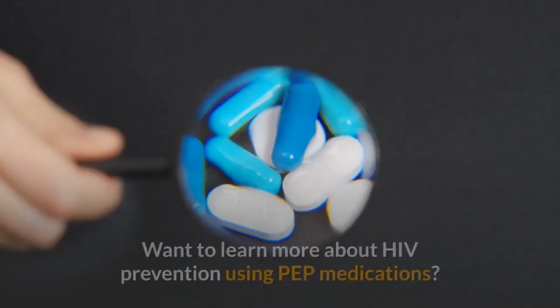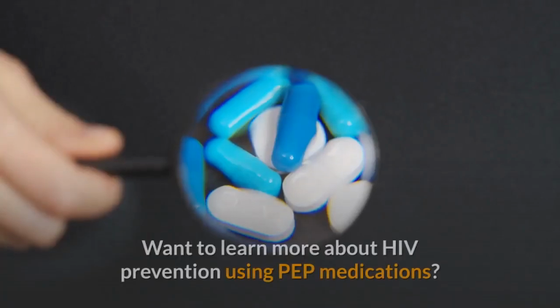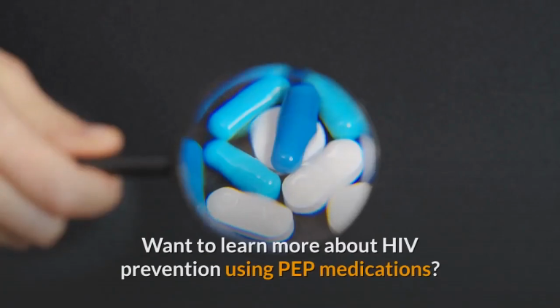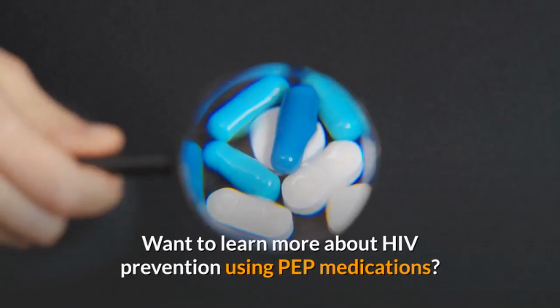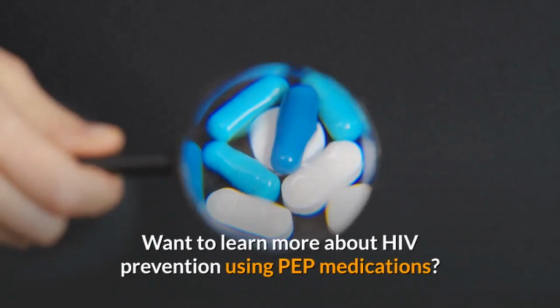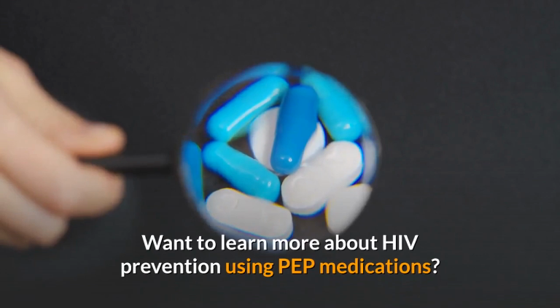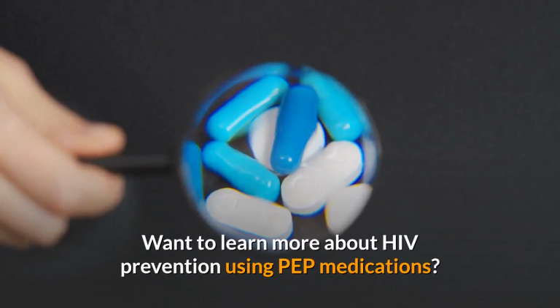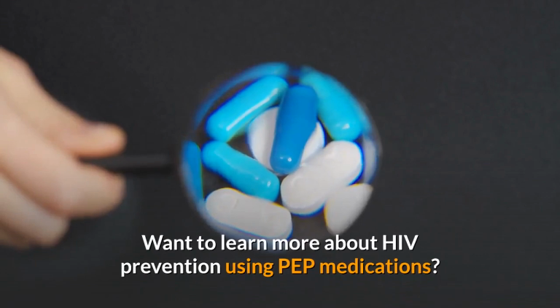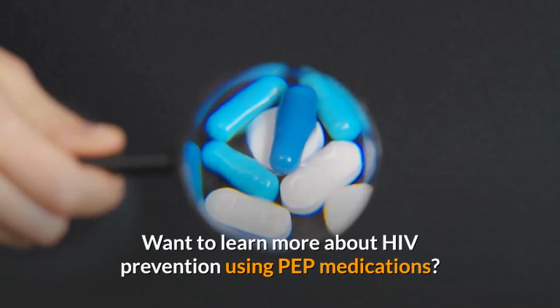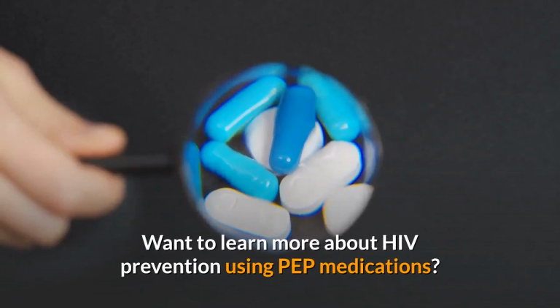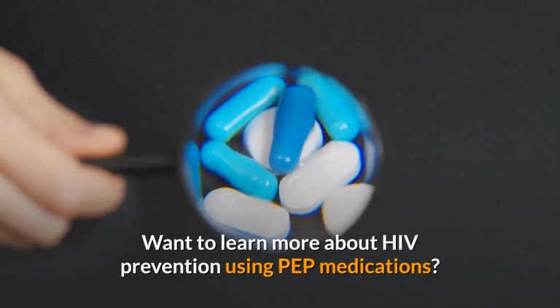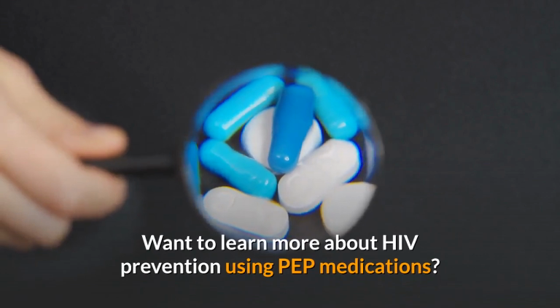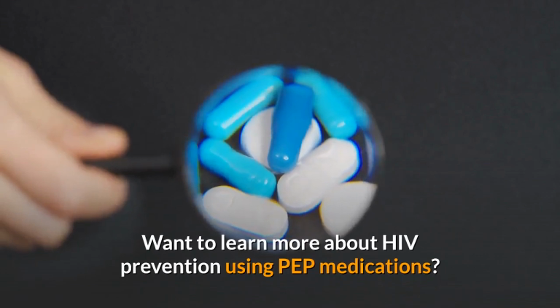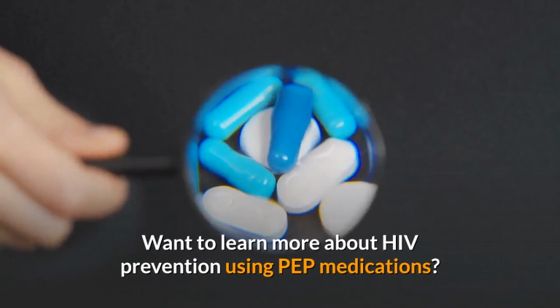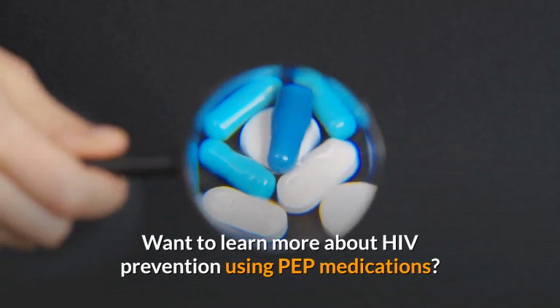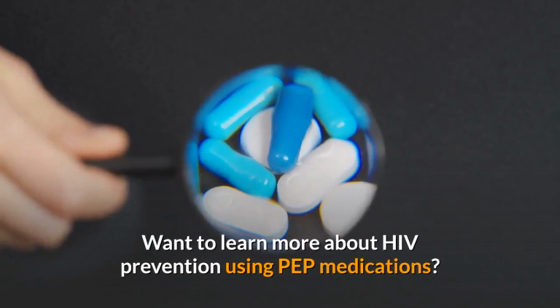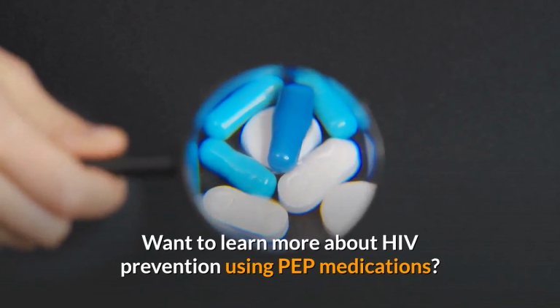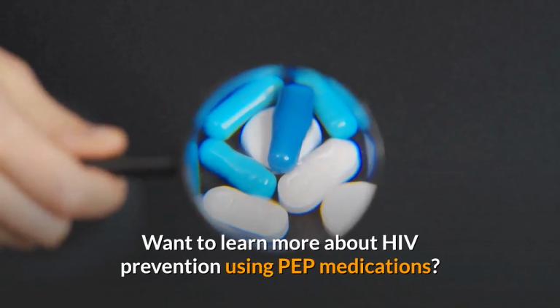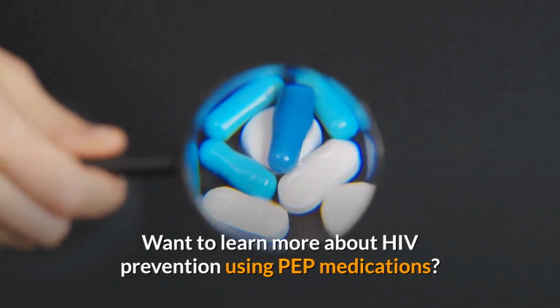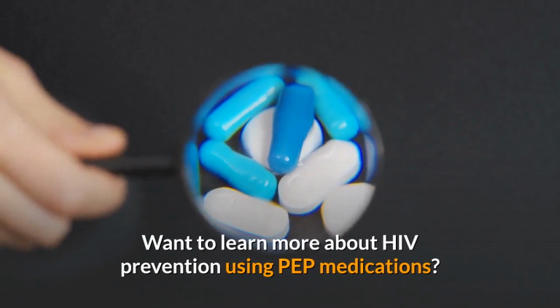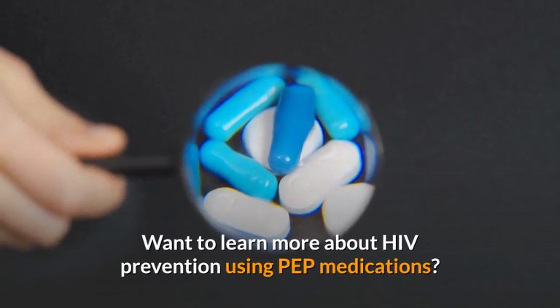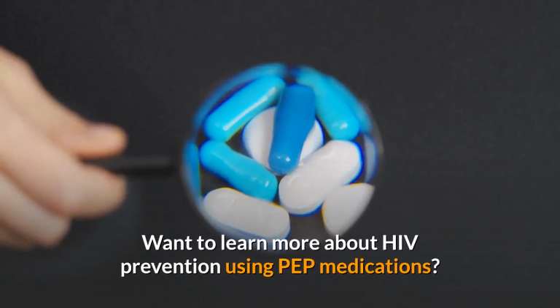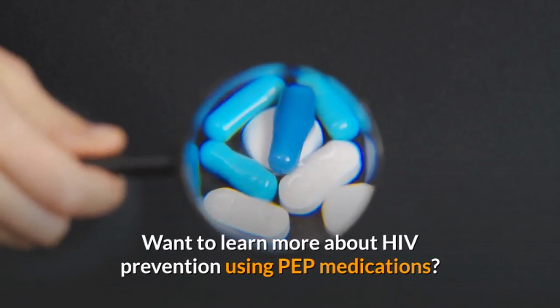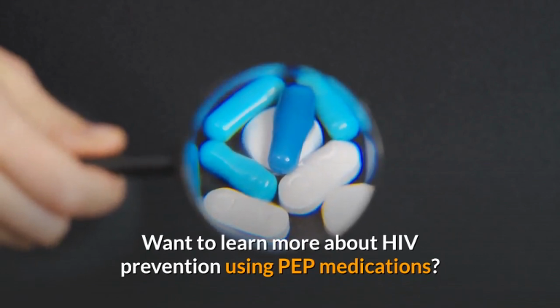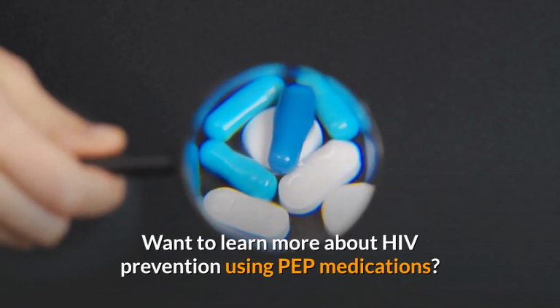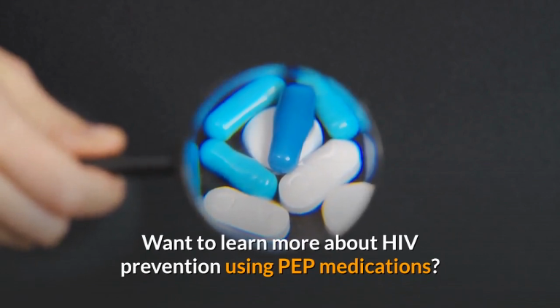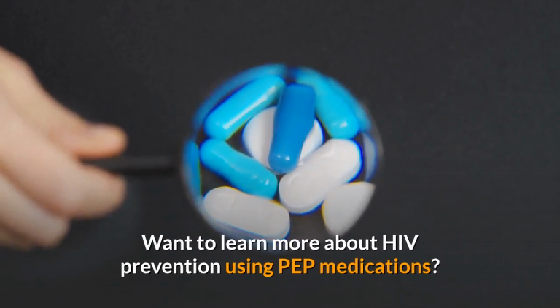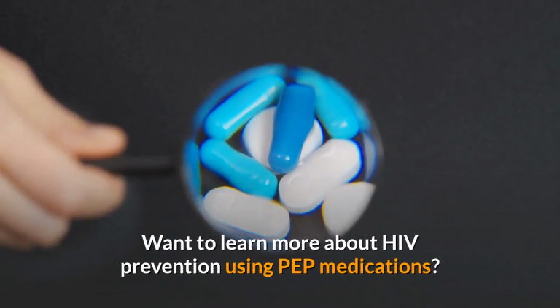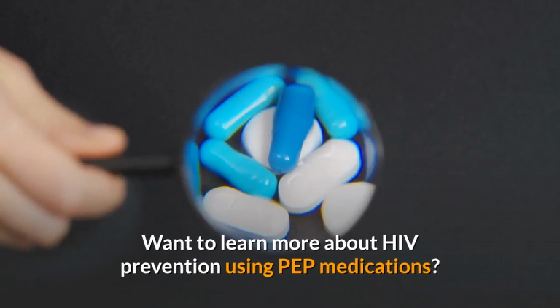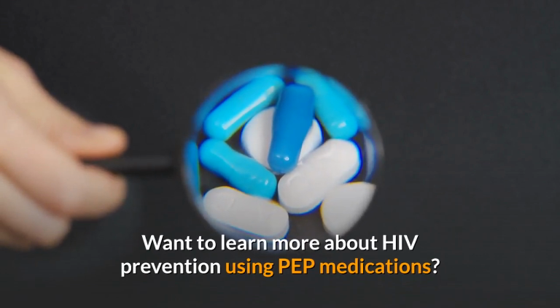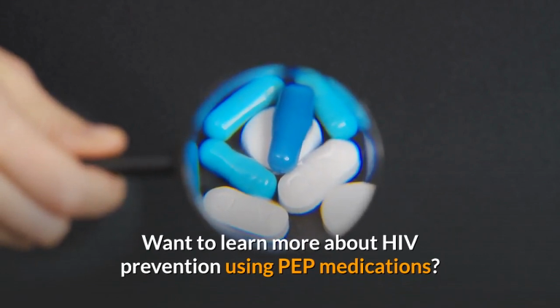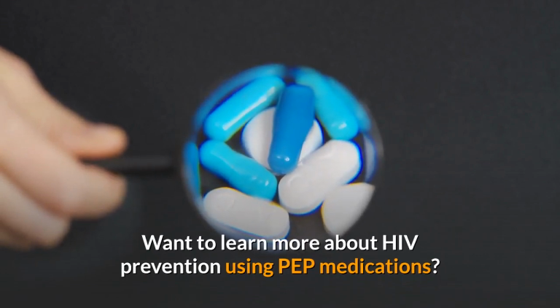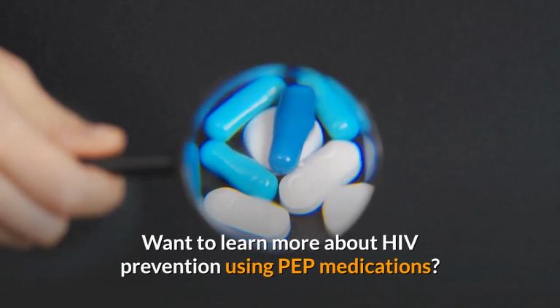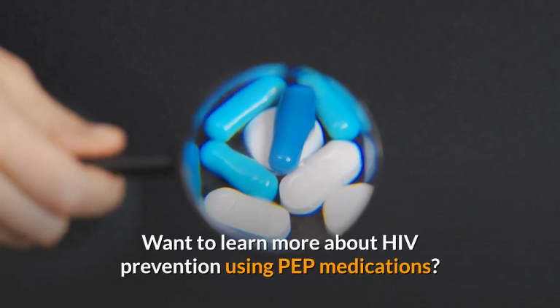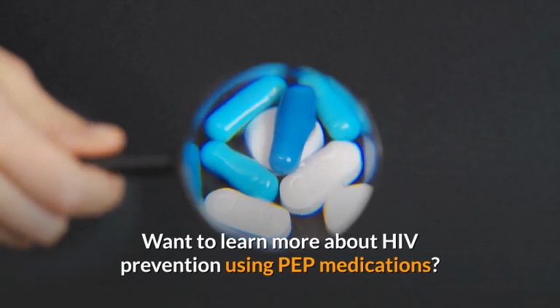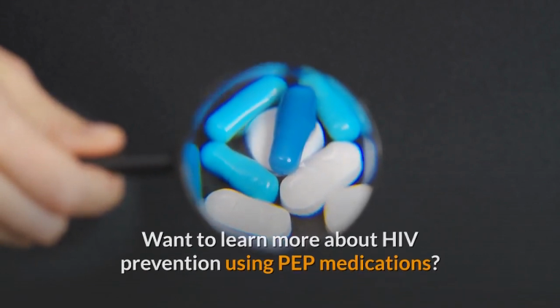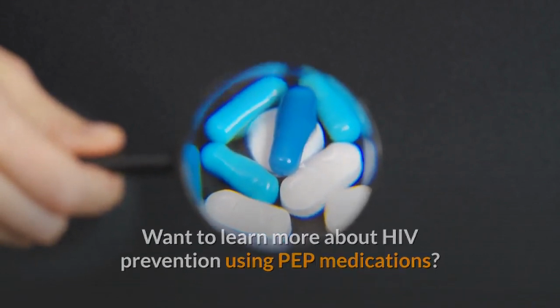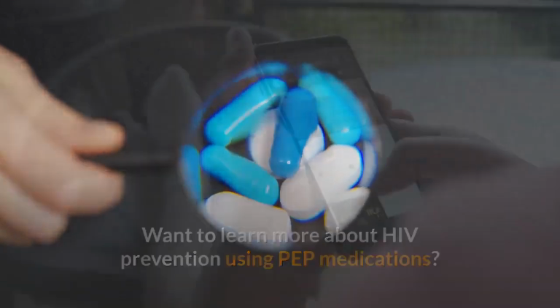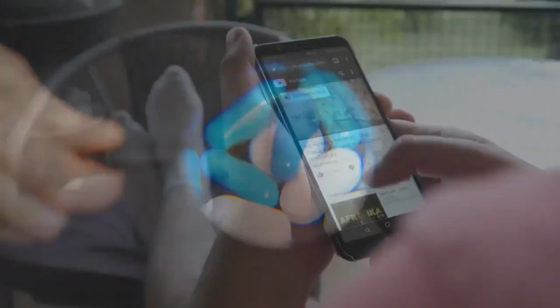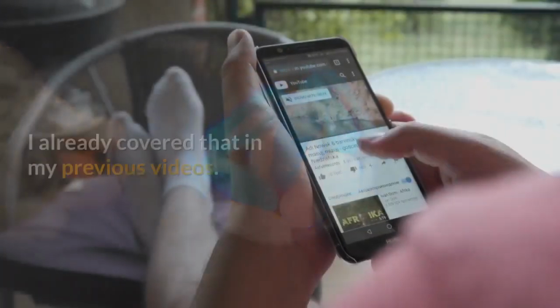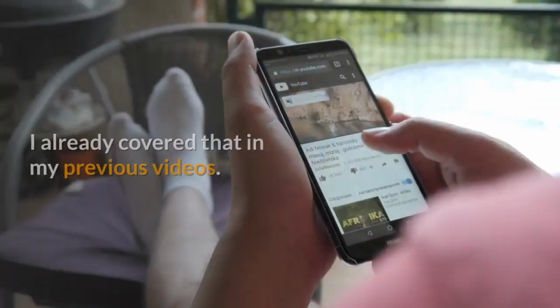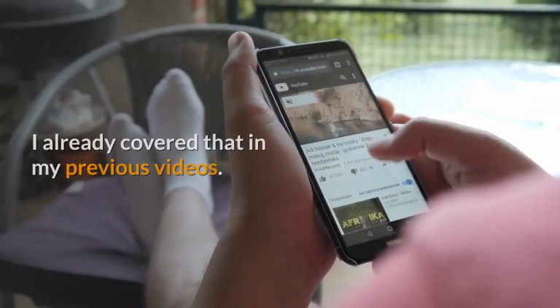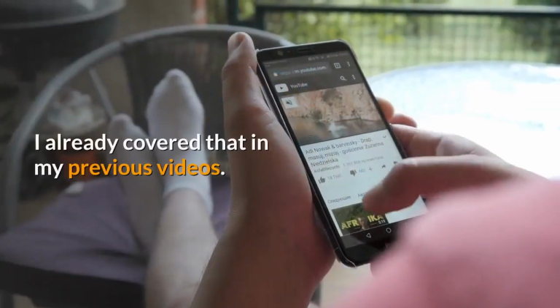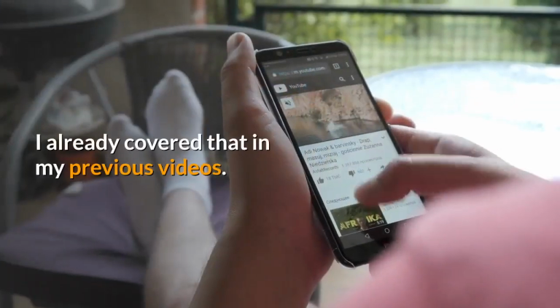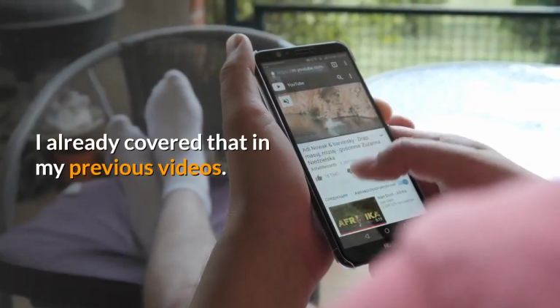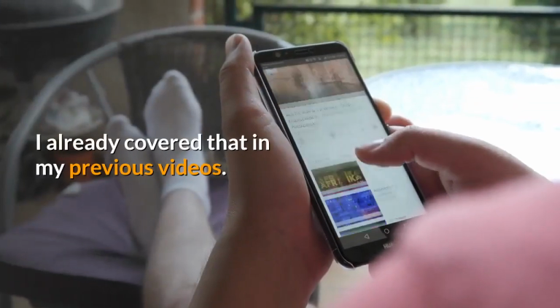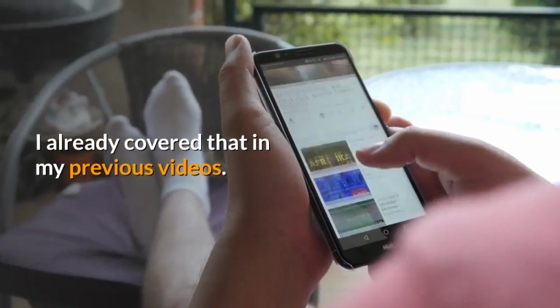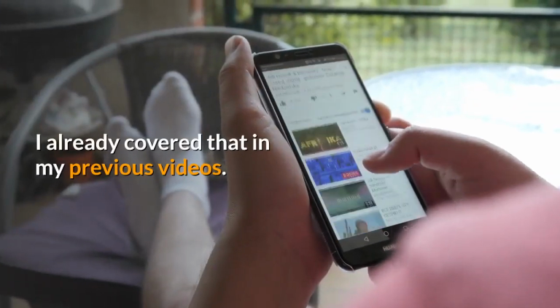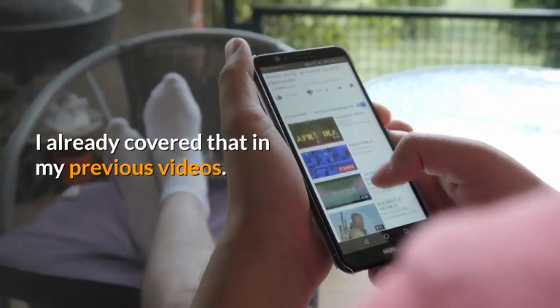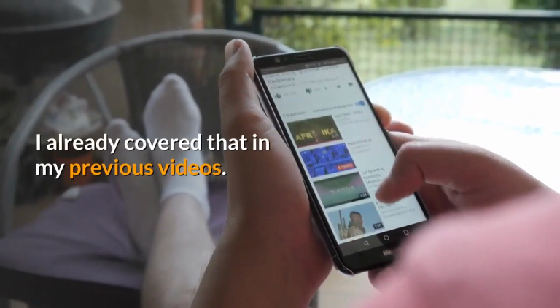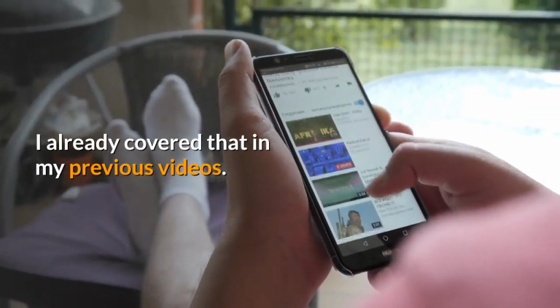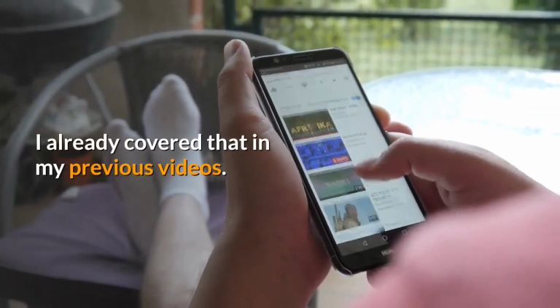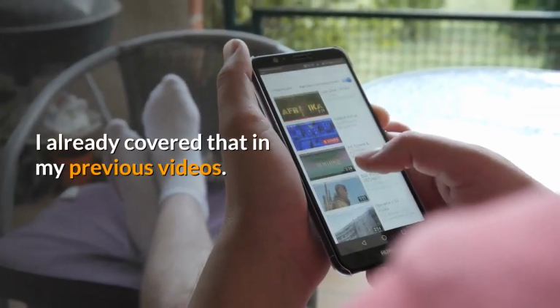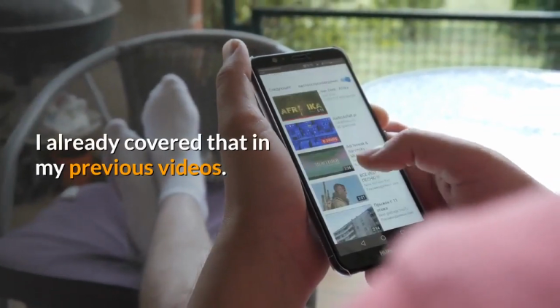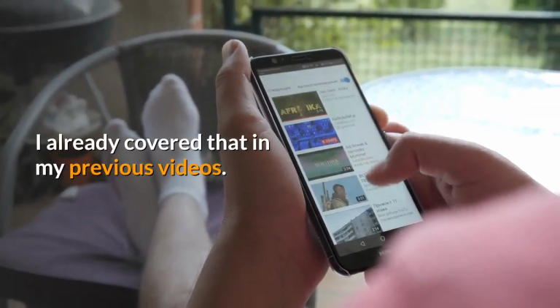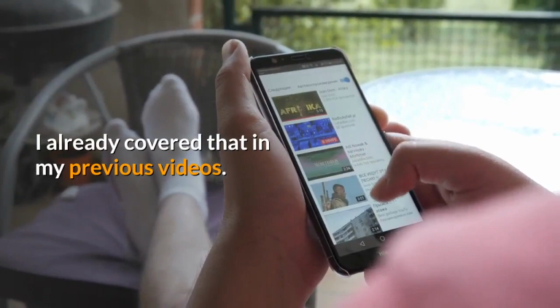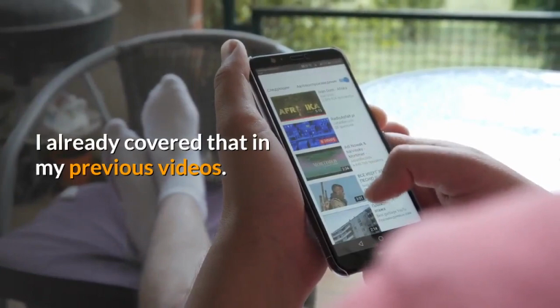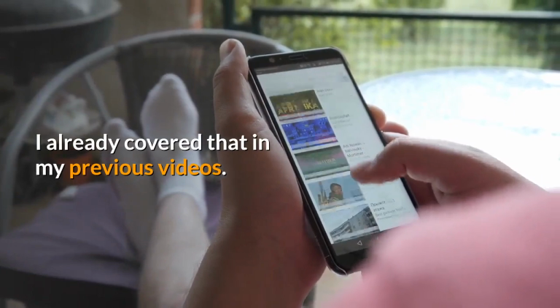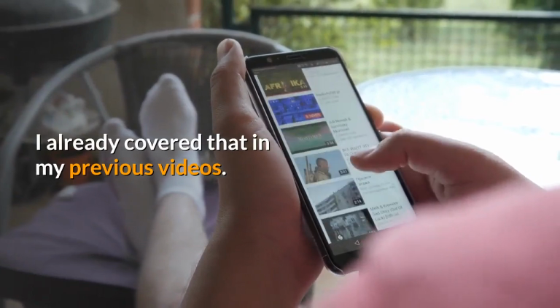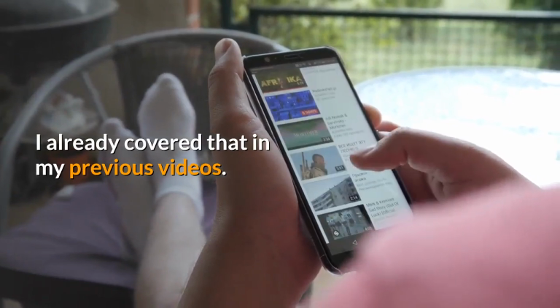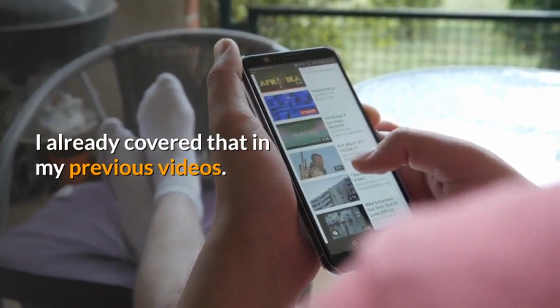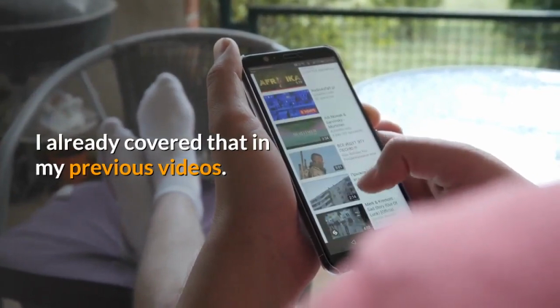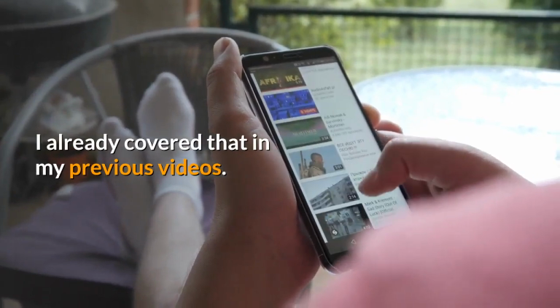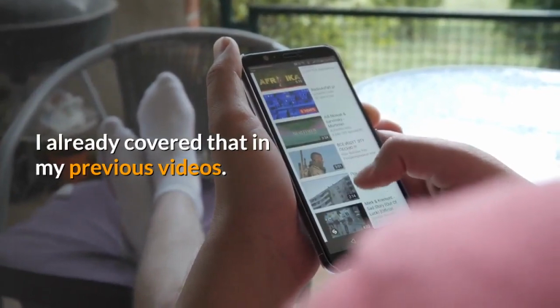Want to learn more about HIV prevention using PEP medications? I already covered that in my previous videos.